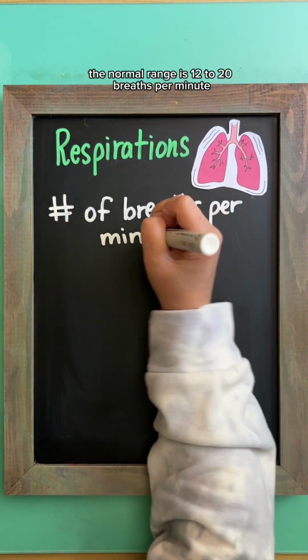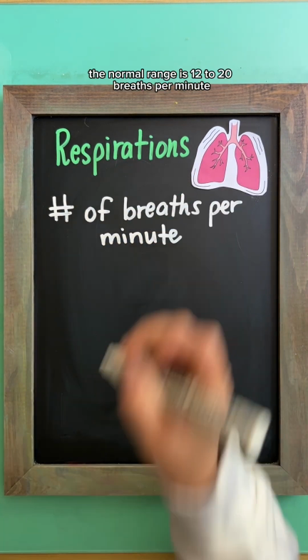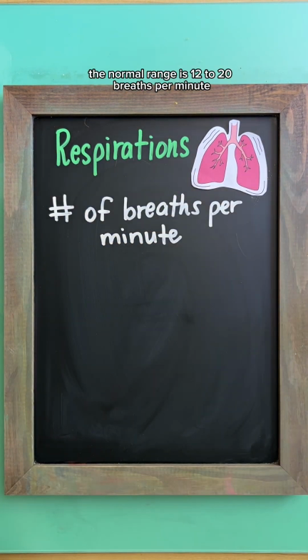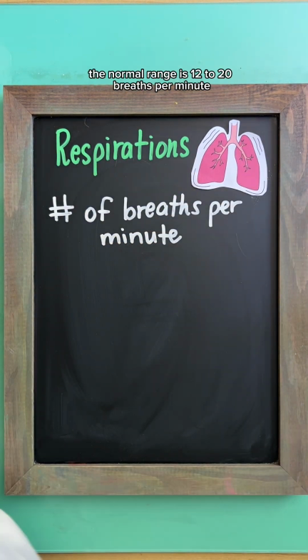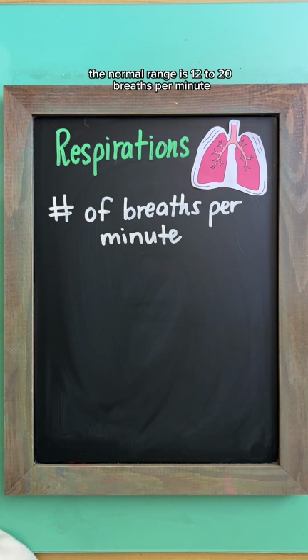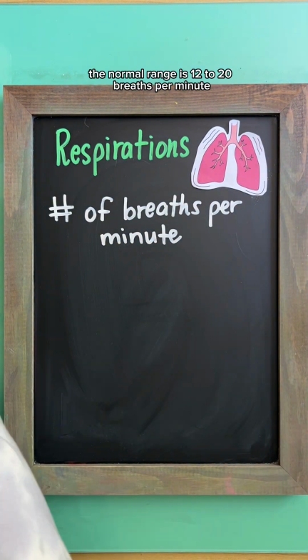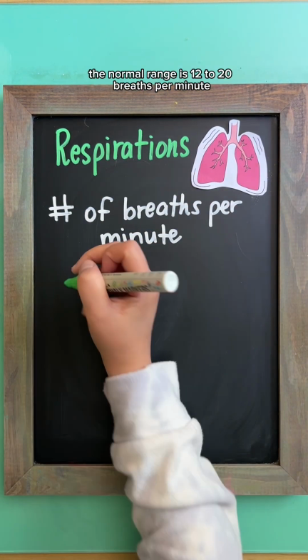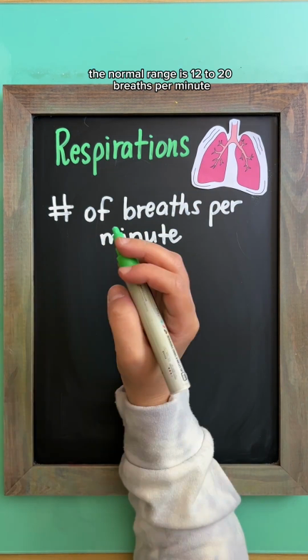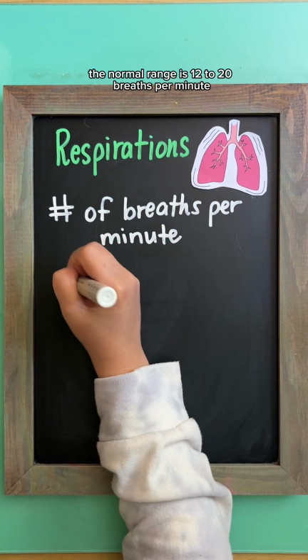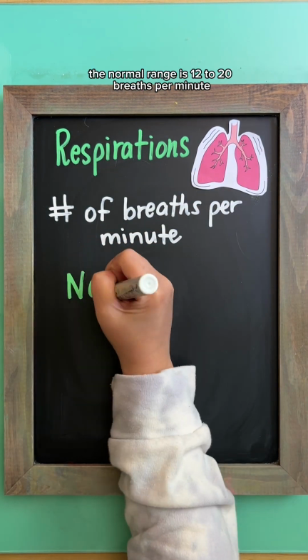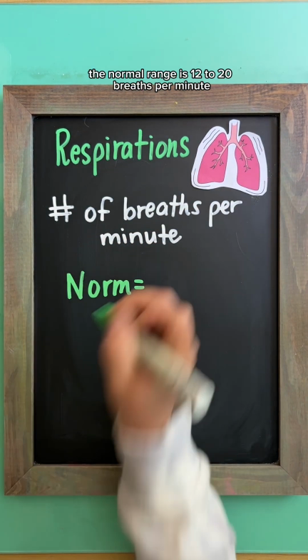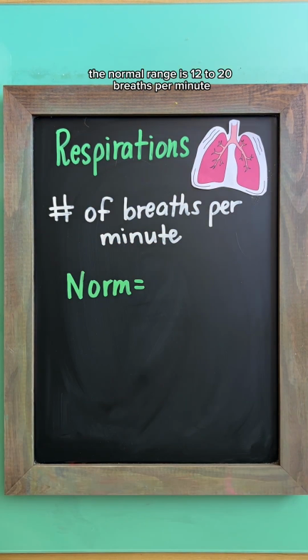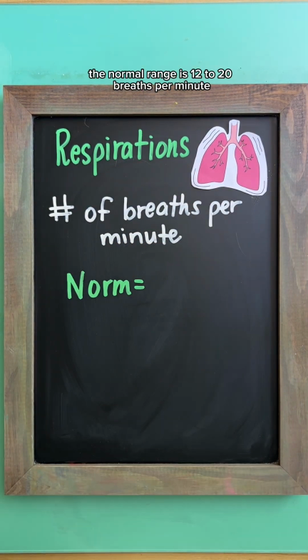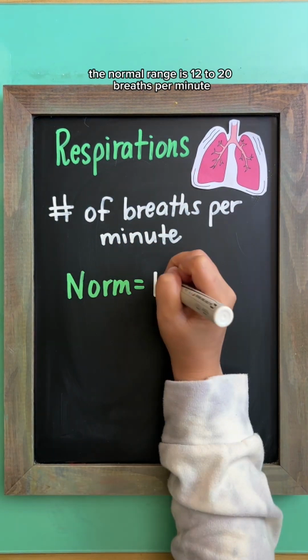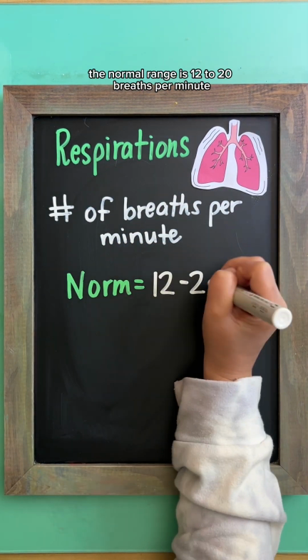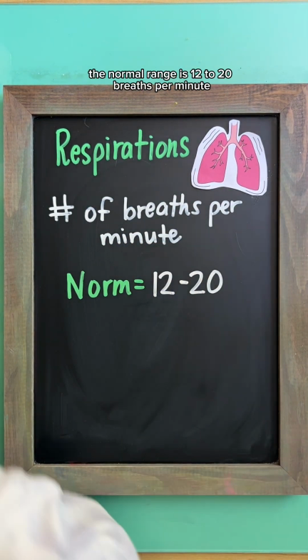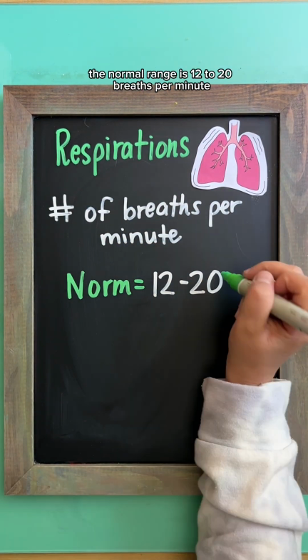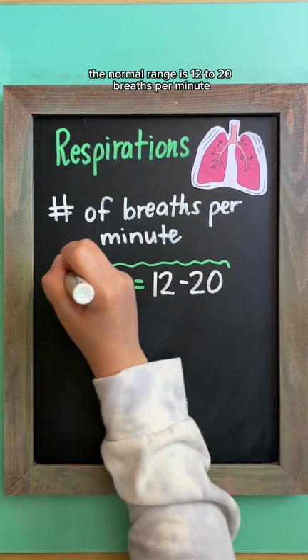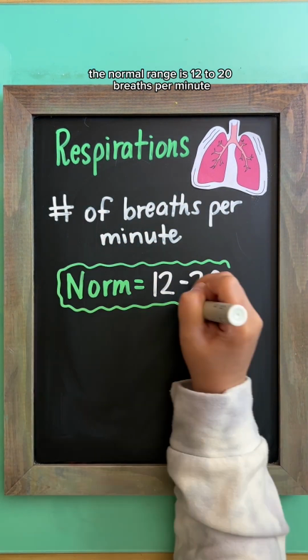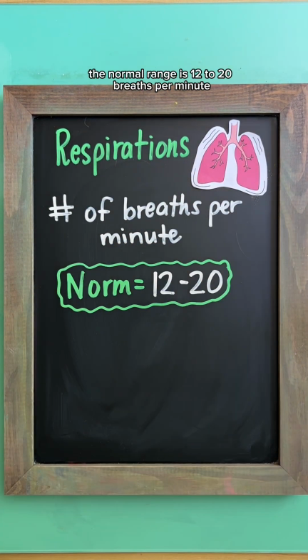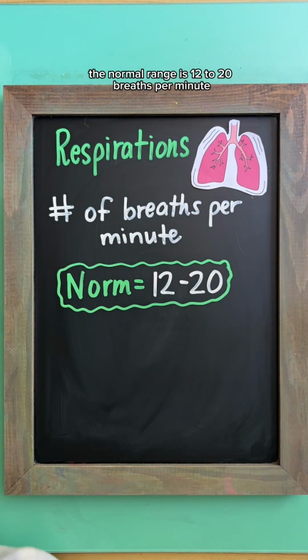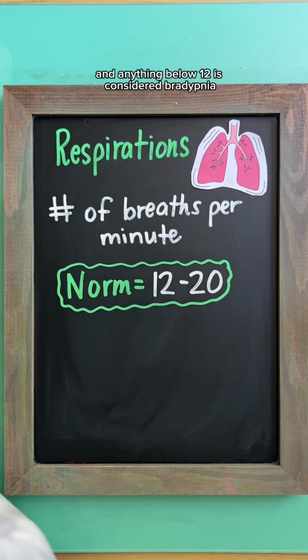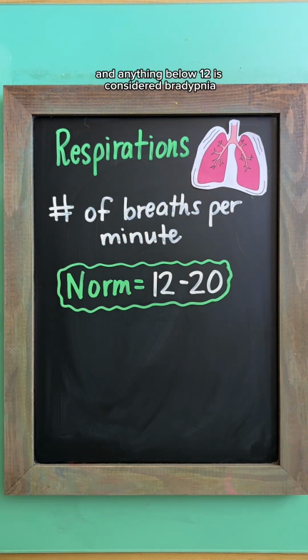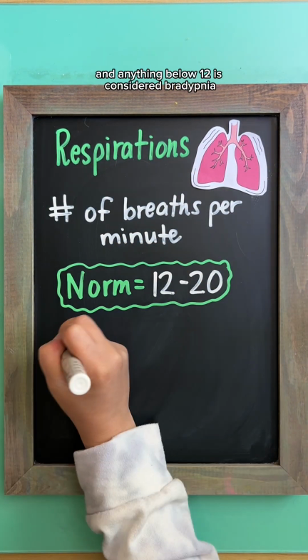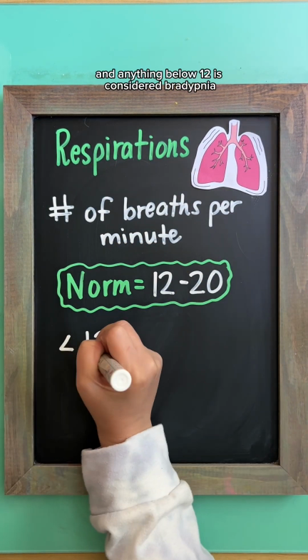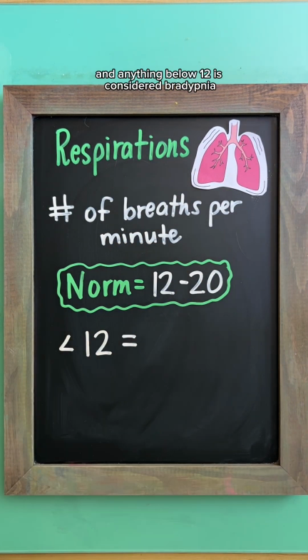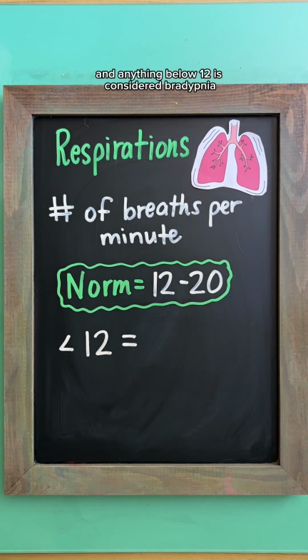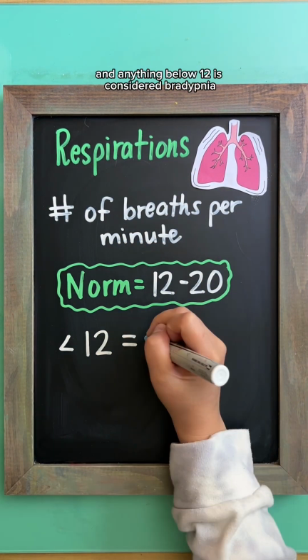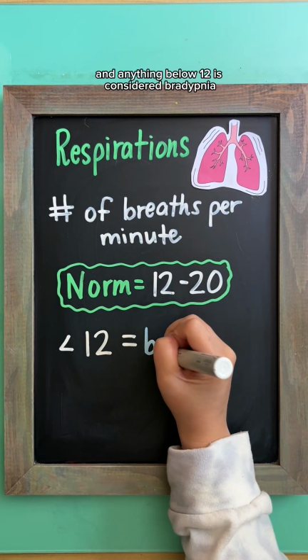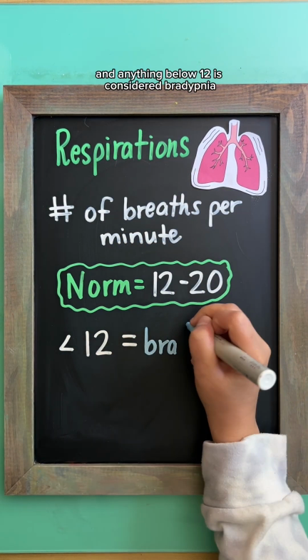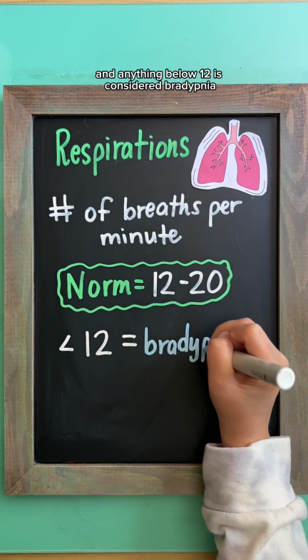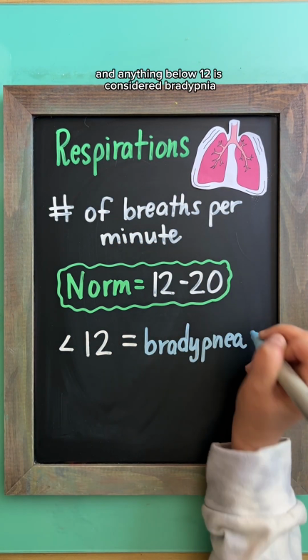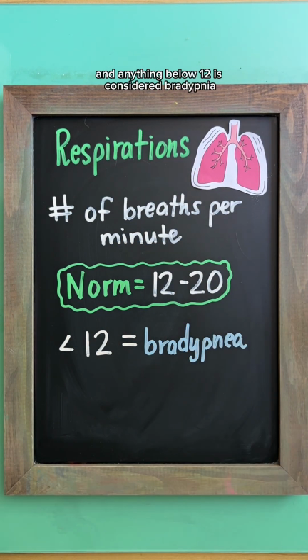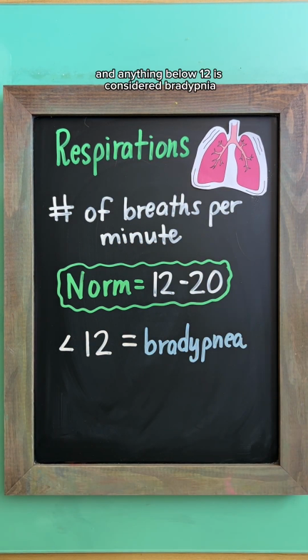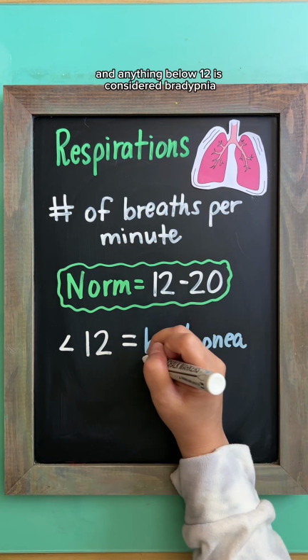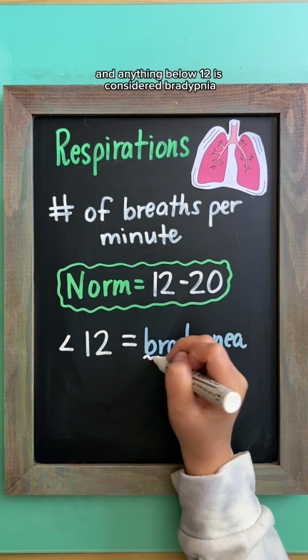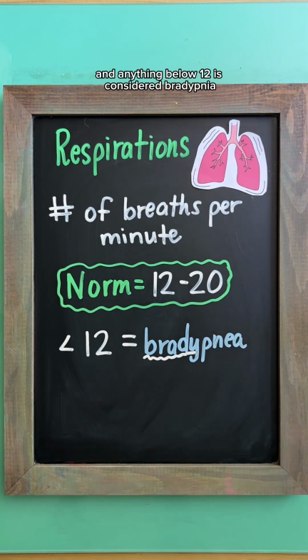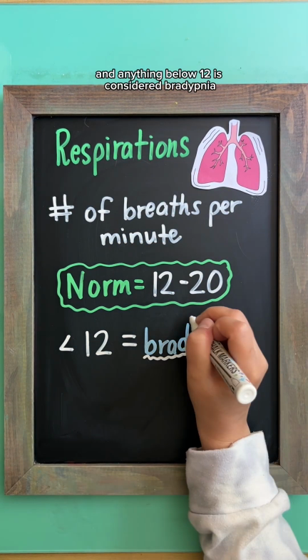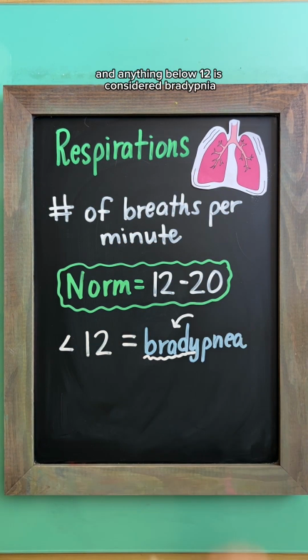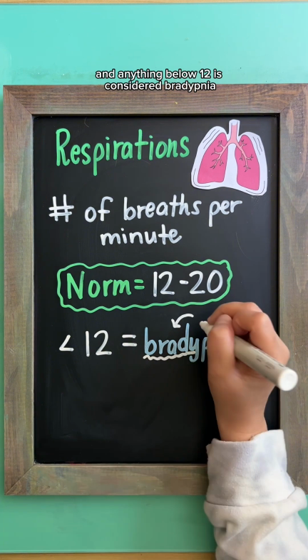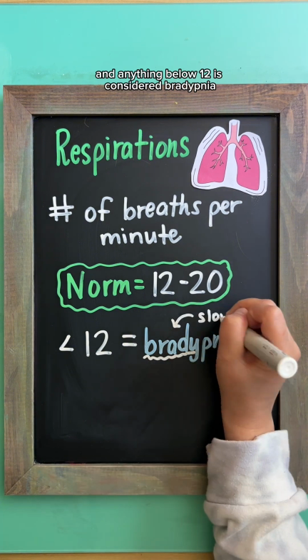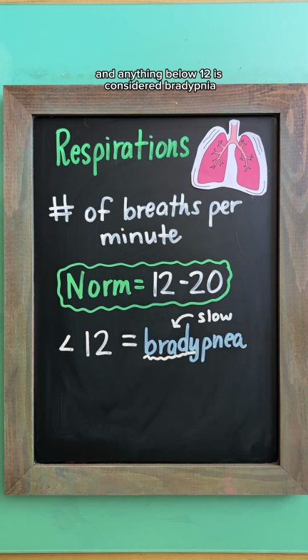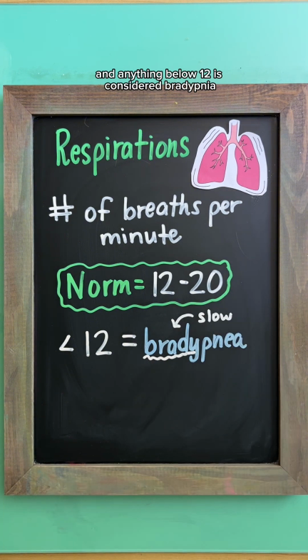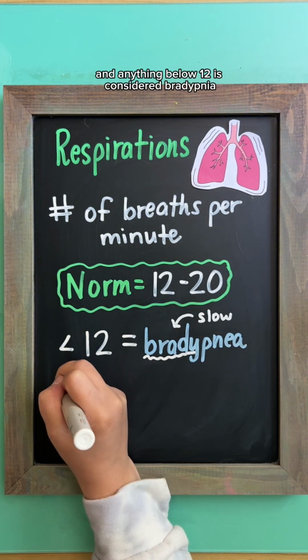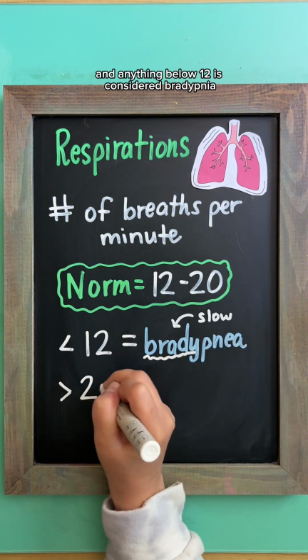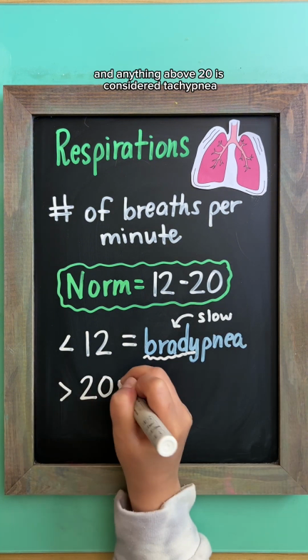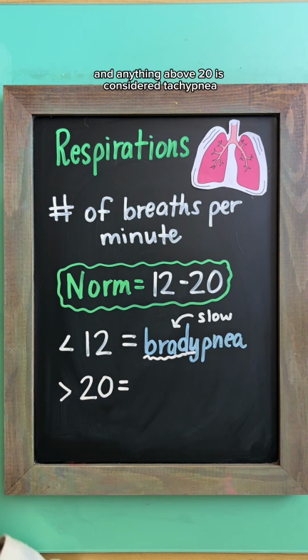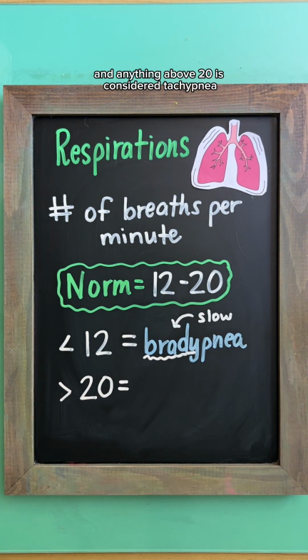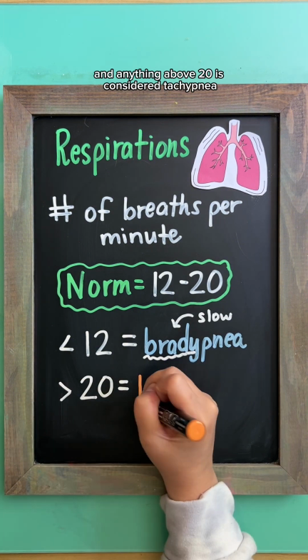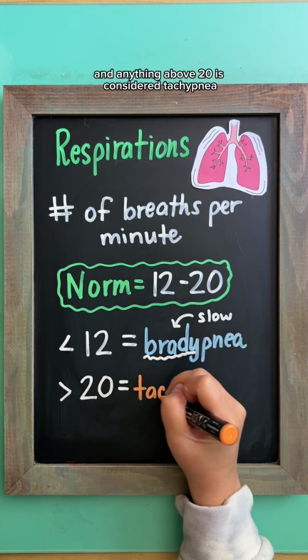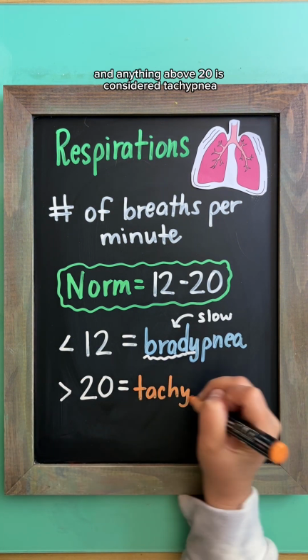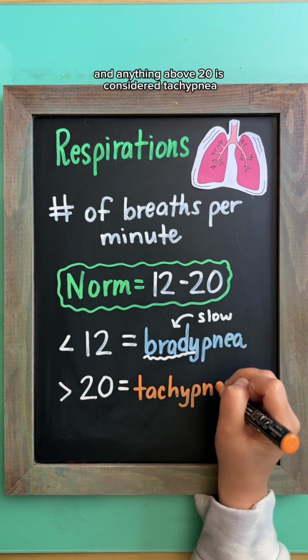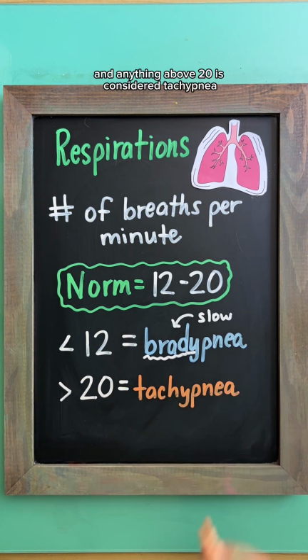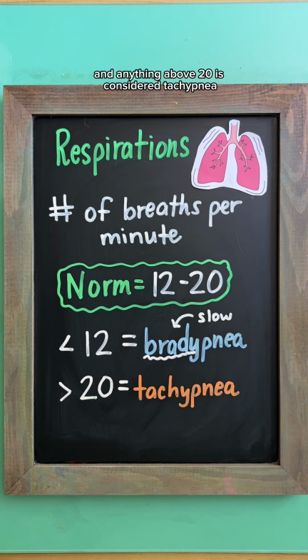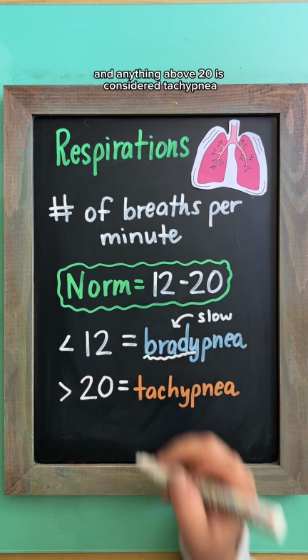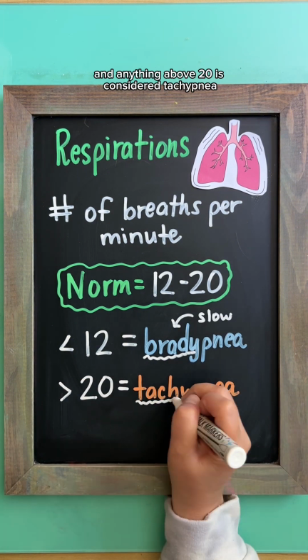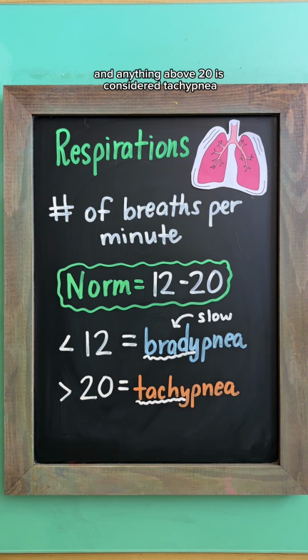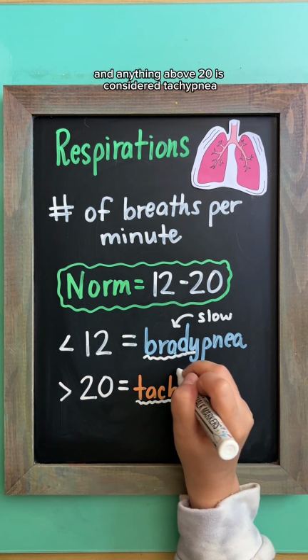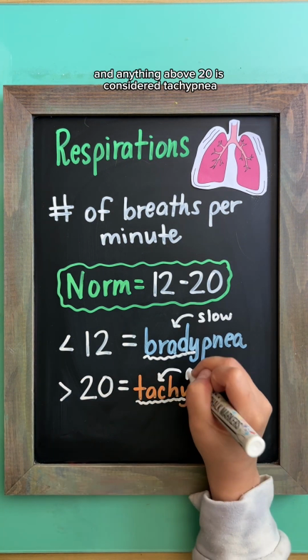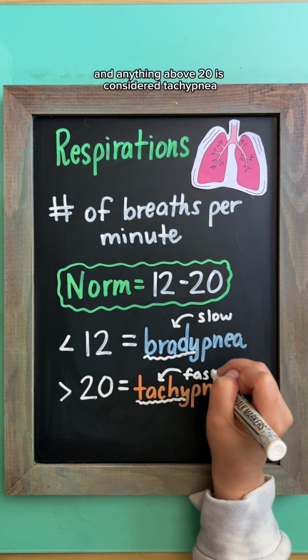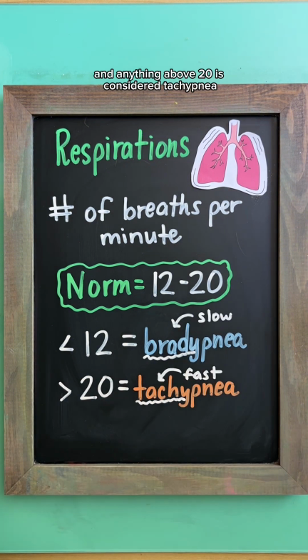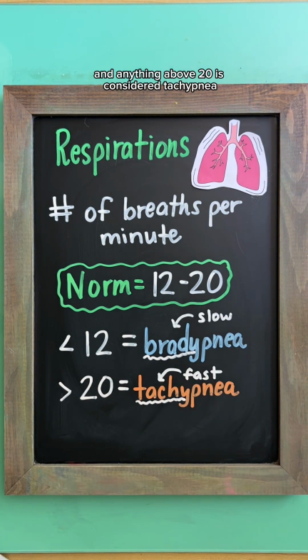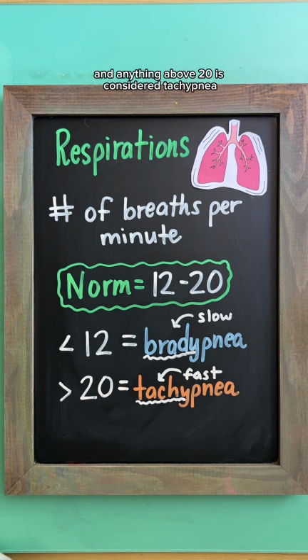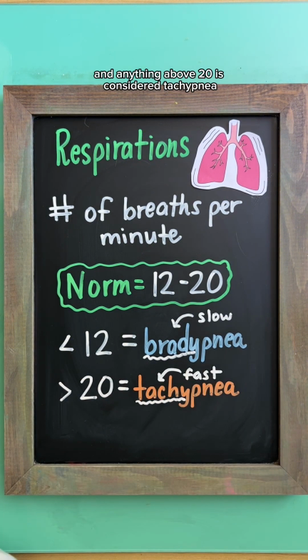Respirations measure how many breaths are taken per minute. The normal range is 12 to 20 breaths per minute. Anything below 12 is considered bradypnea, and anything above 20 is considered tachypnea.